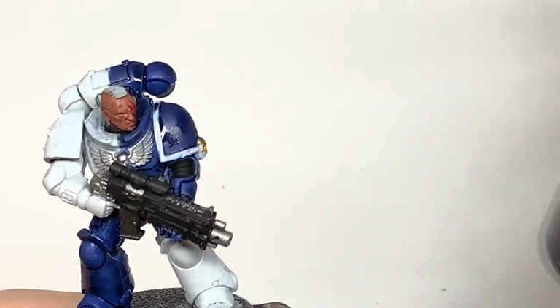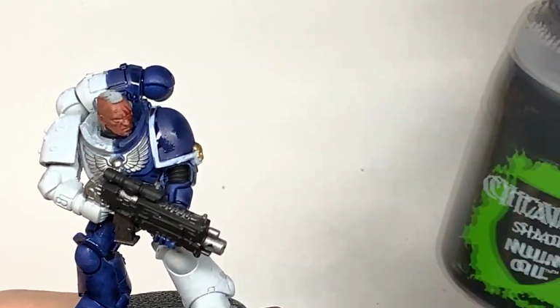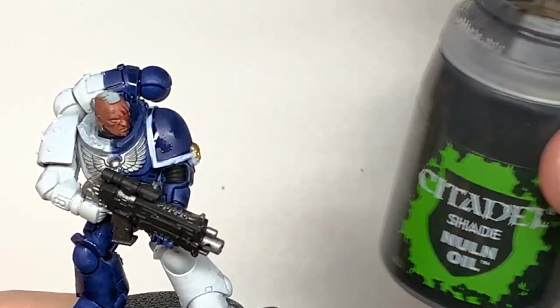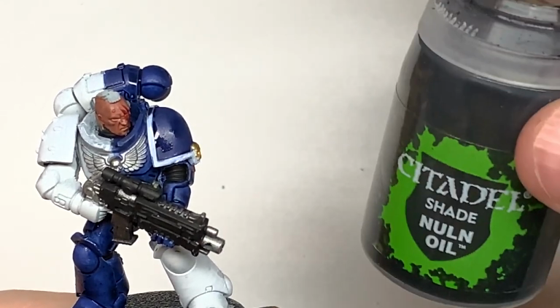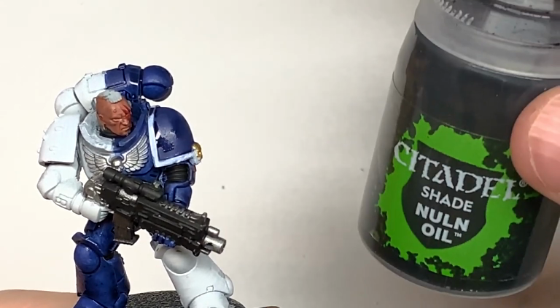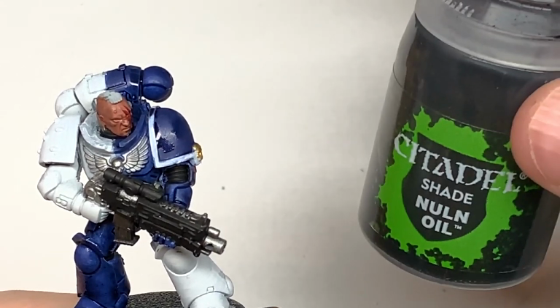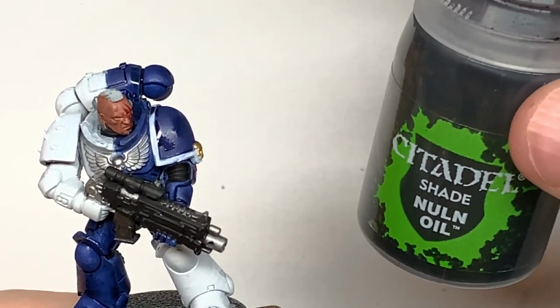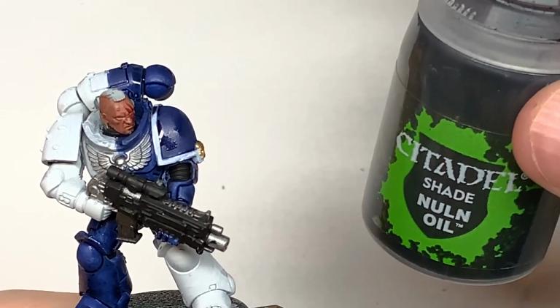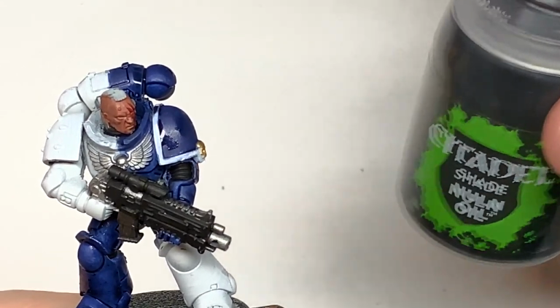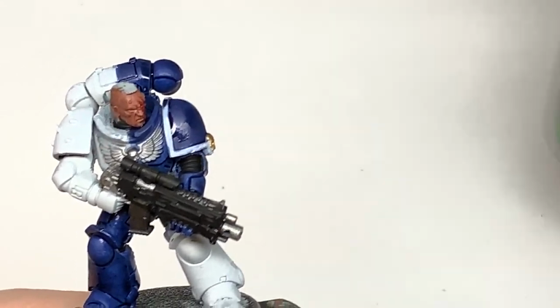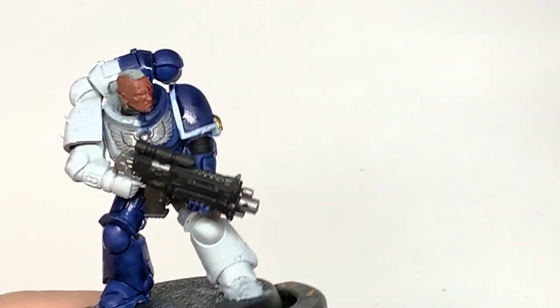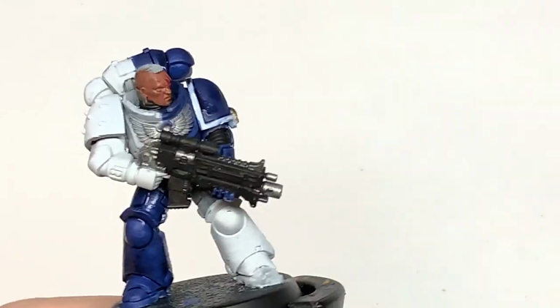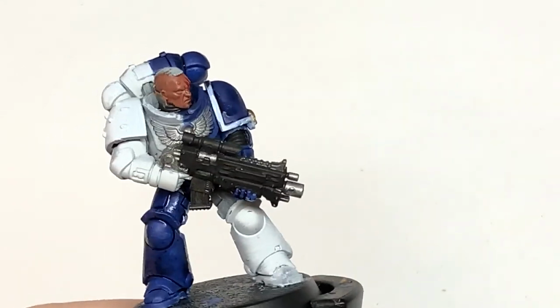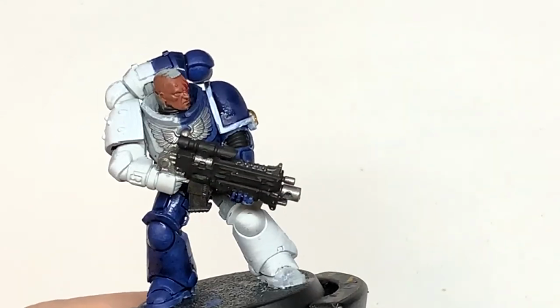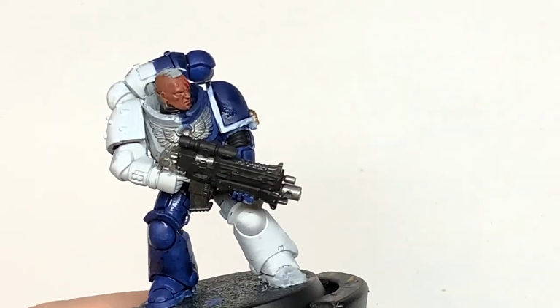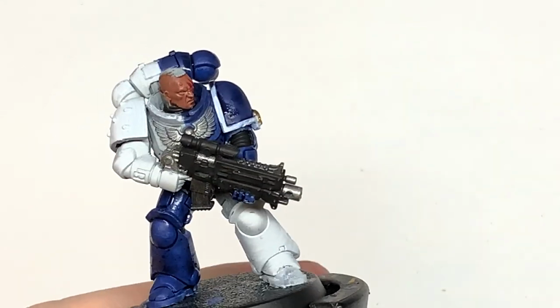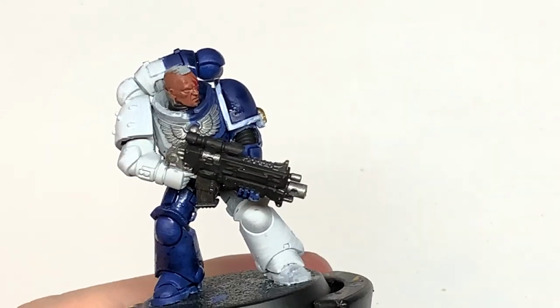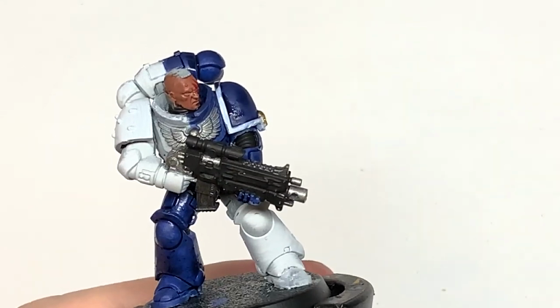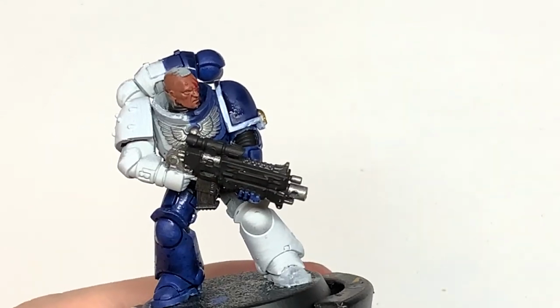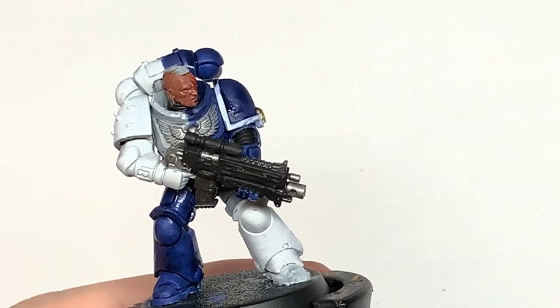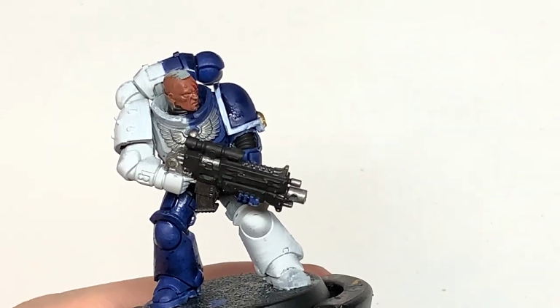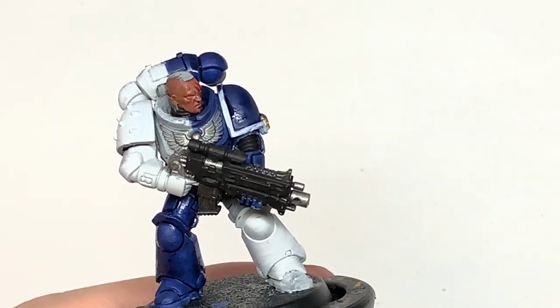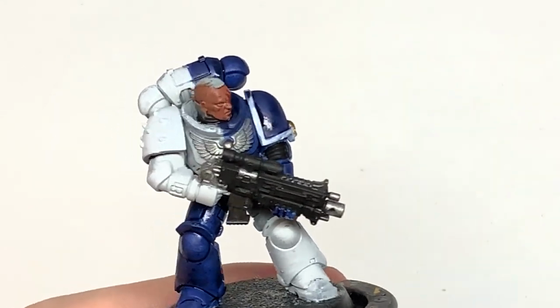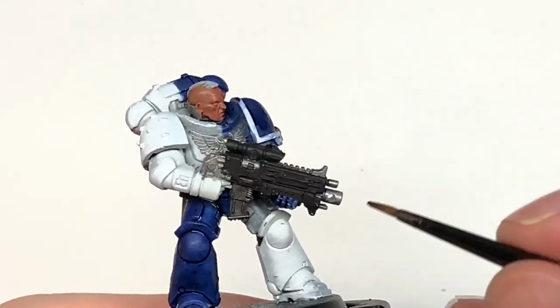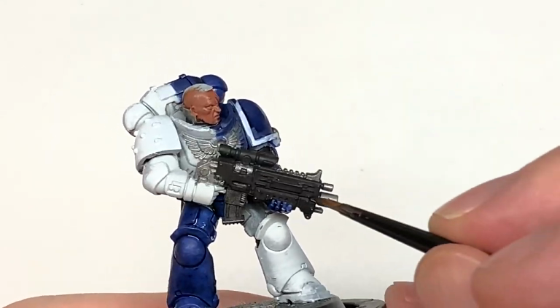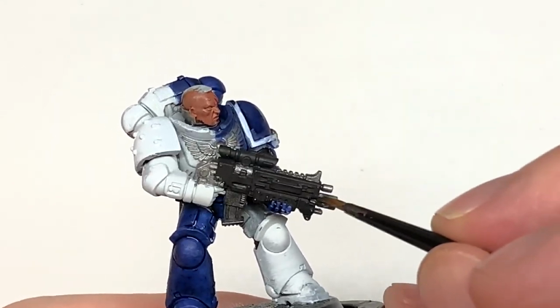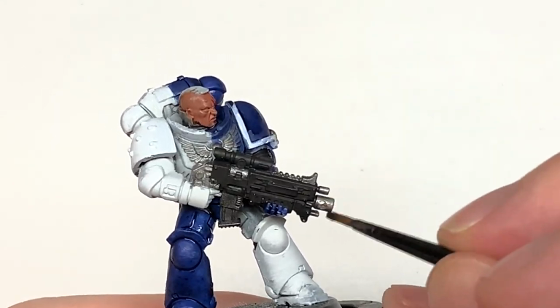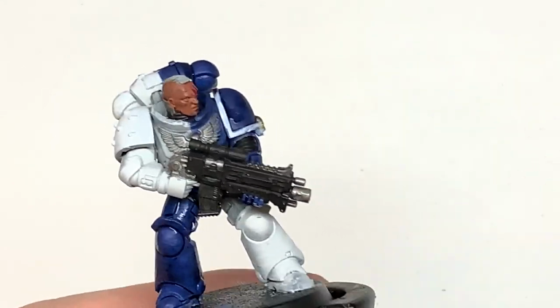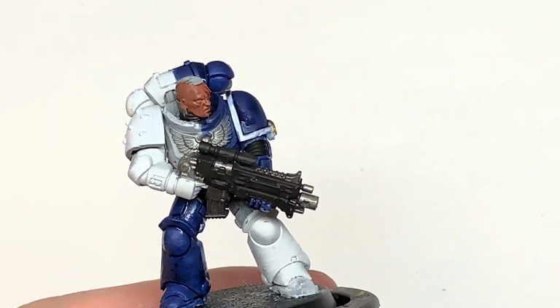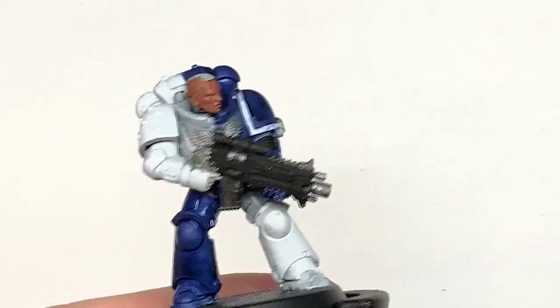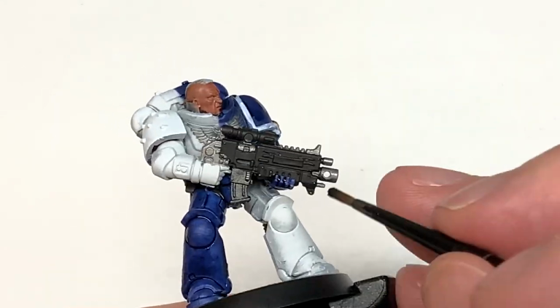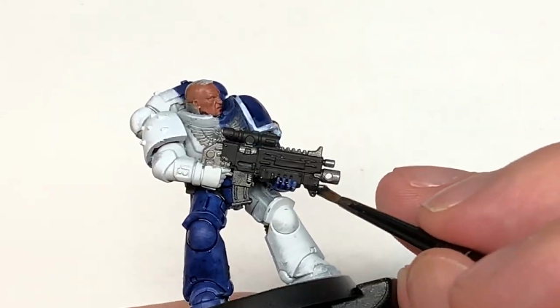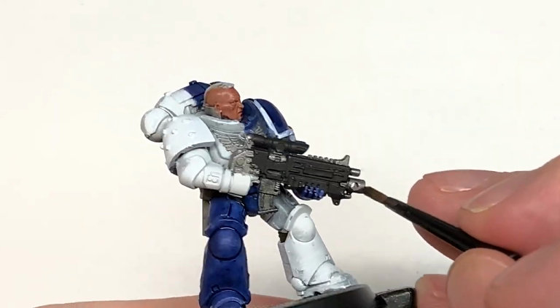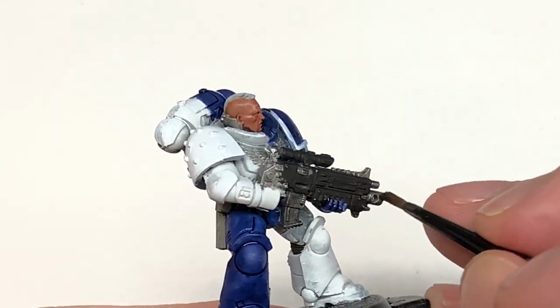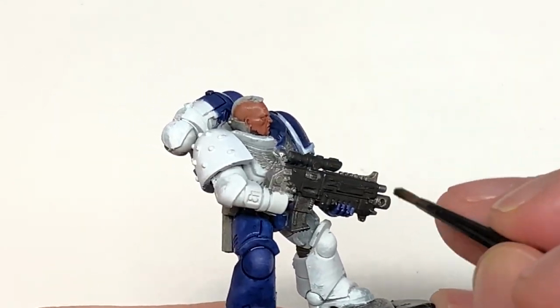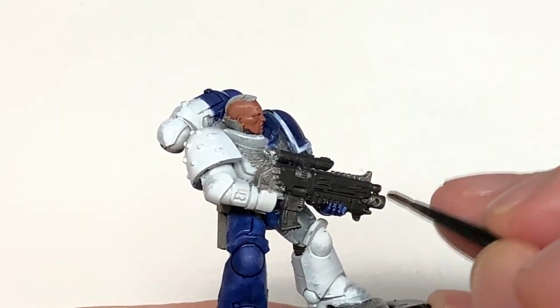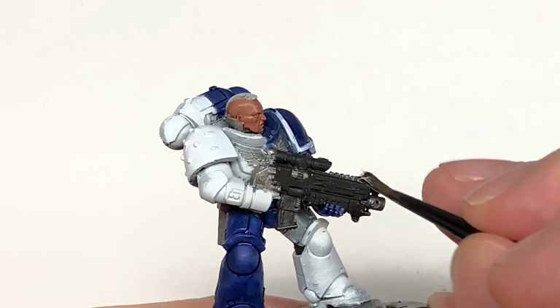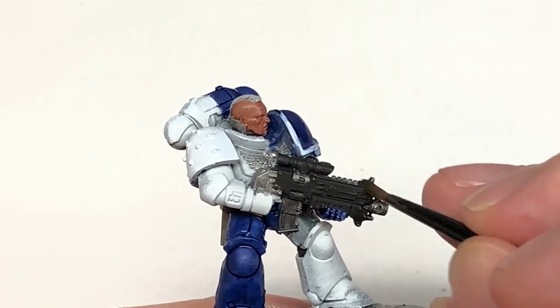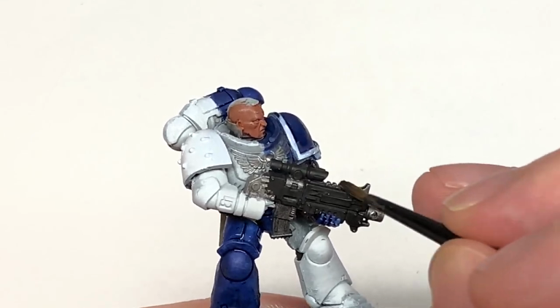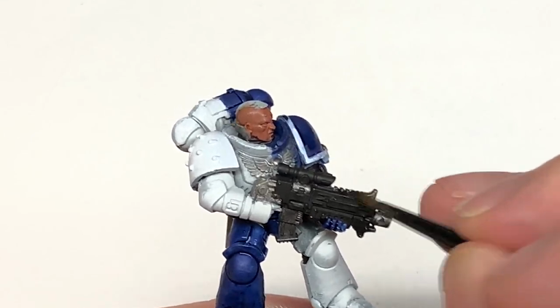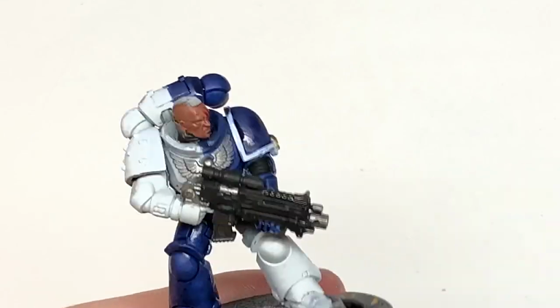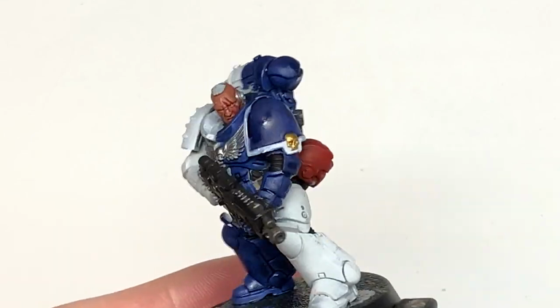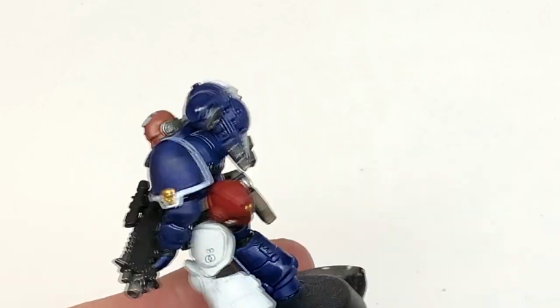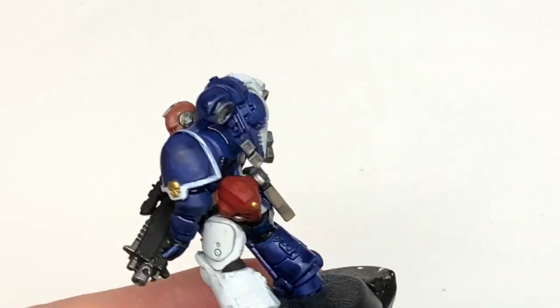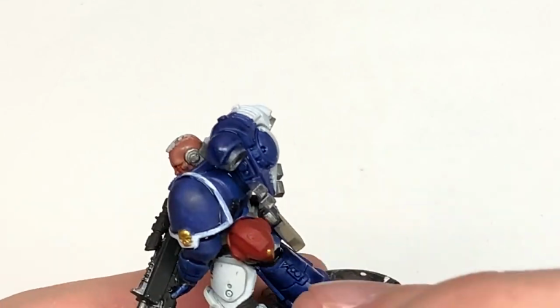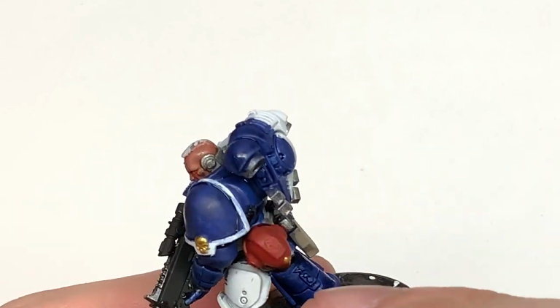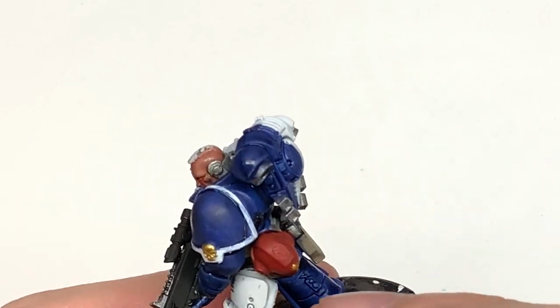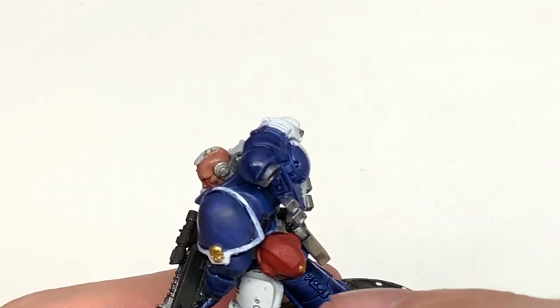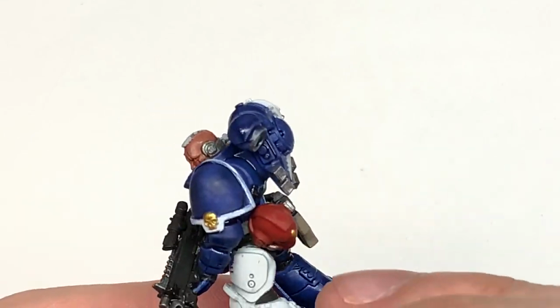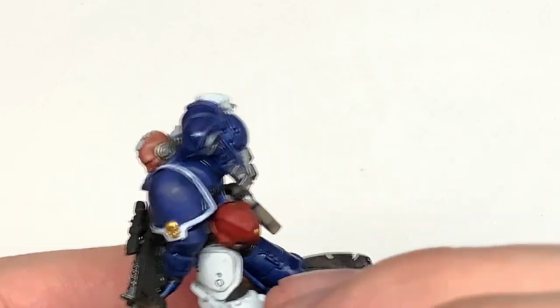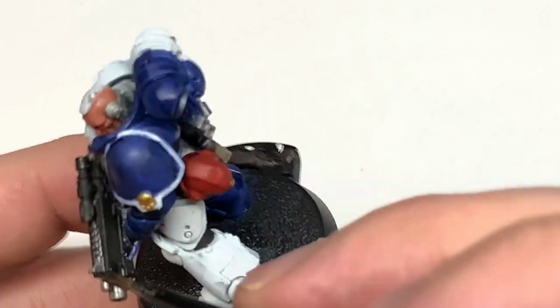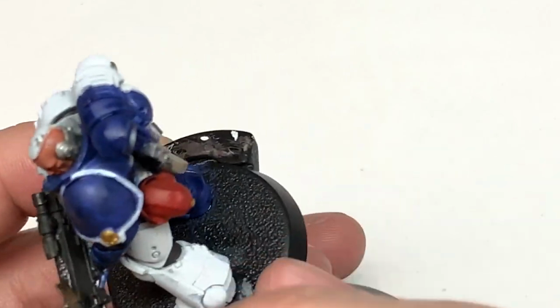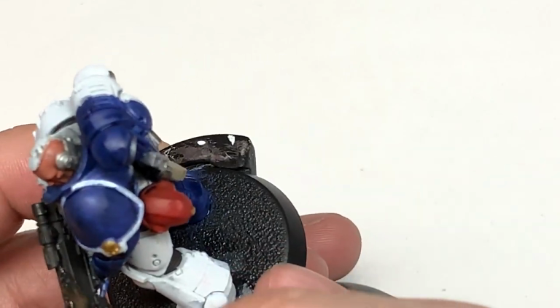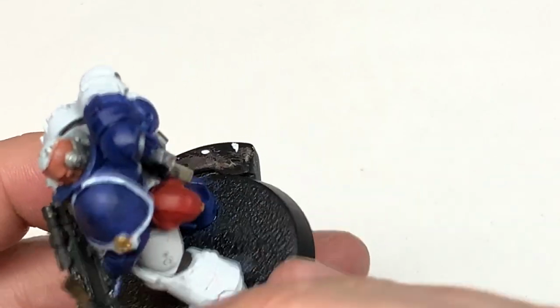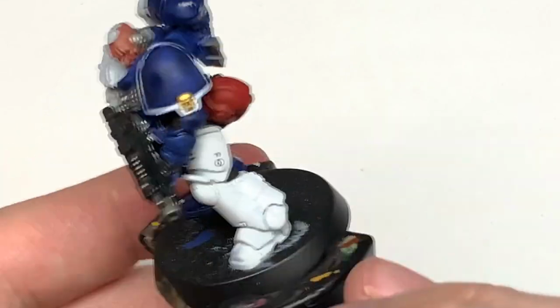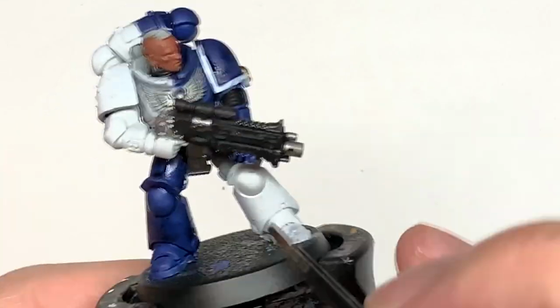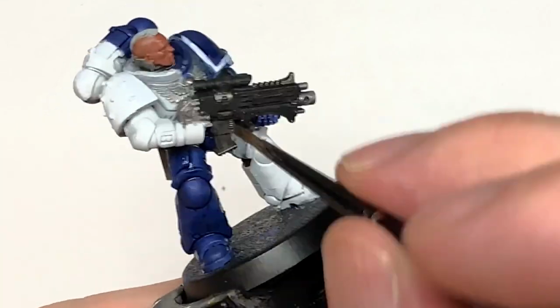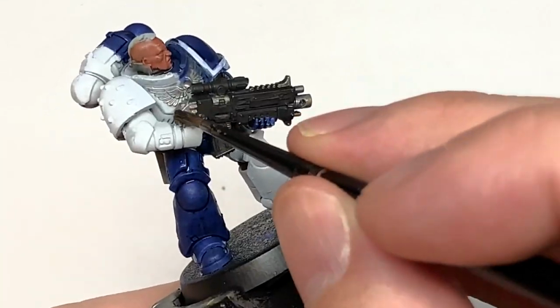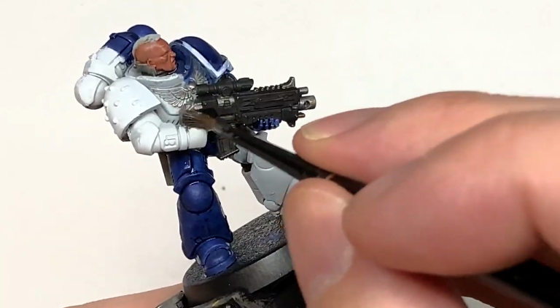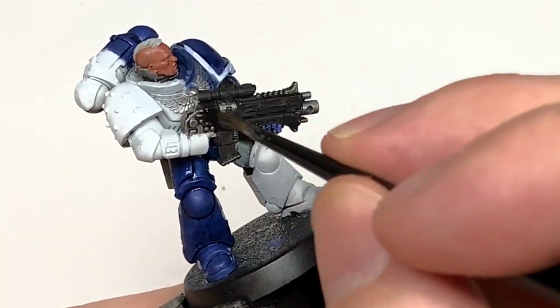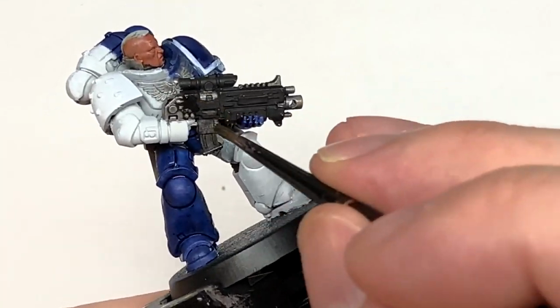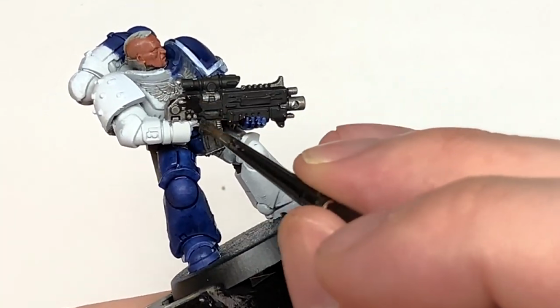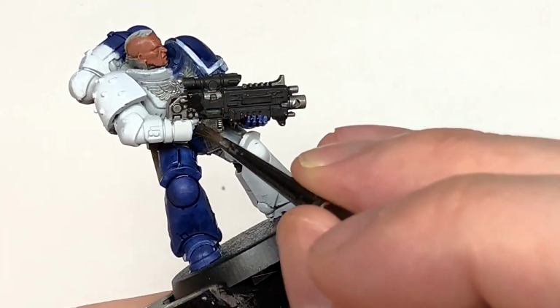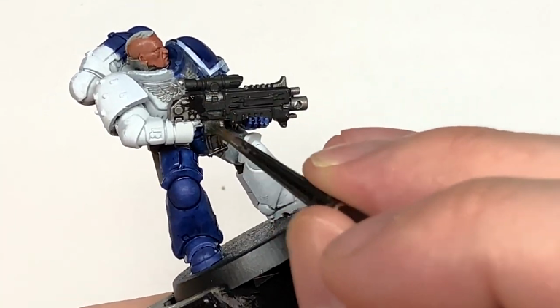Next is Citadel Nuln Oil and this is going to go over all of the silvery metallics. Give them a nice shade of this and that will bring out all those details.